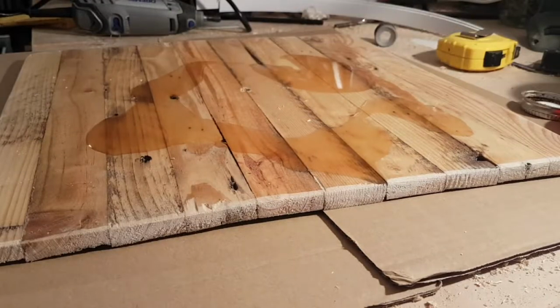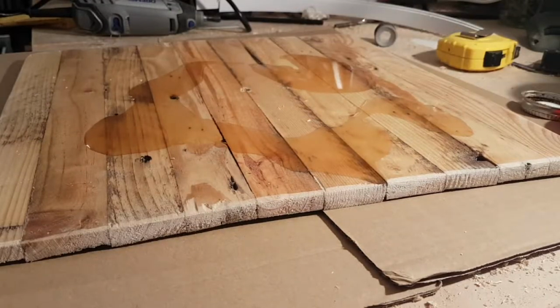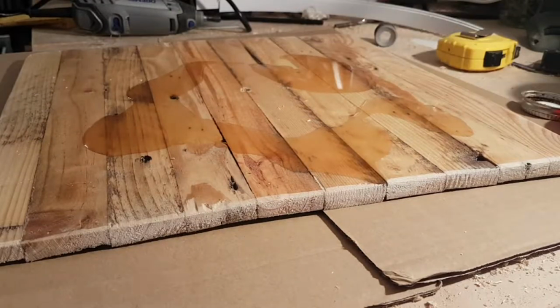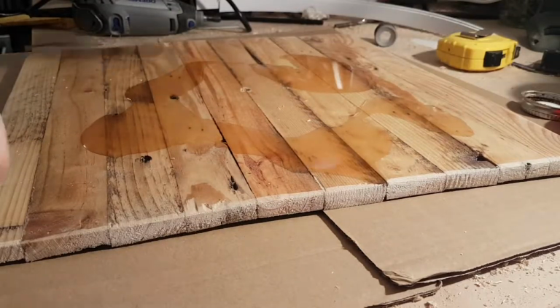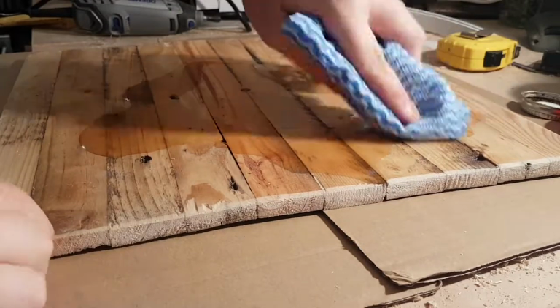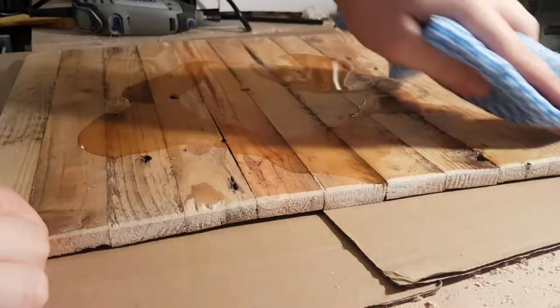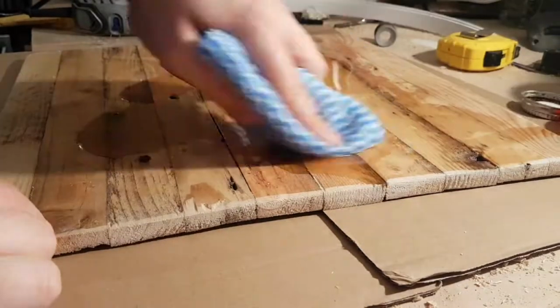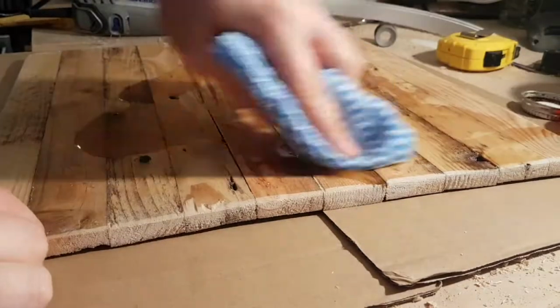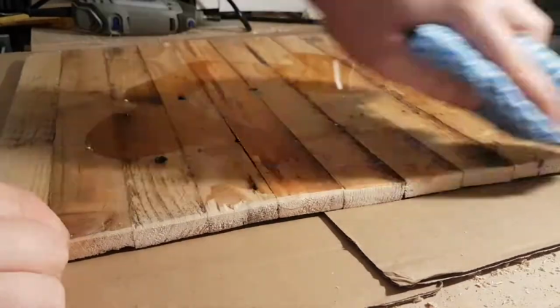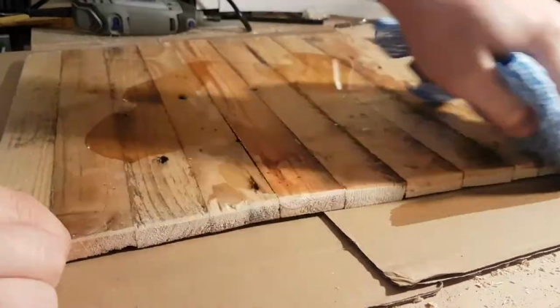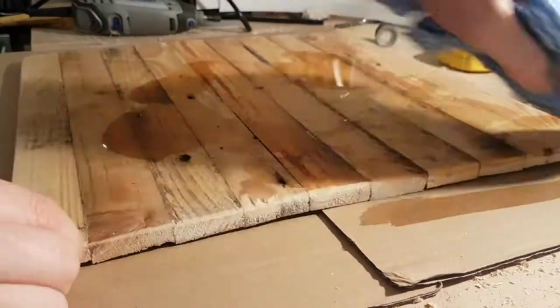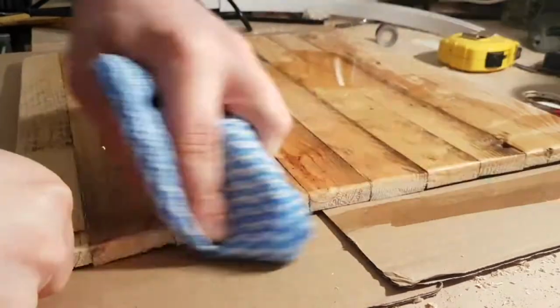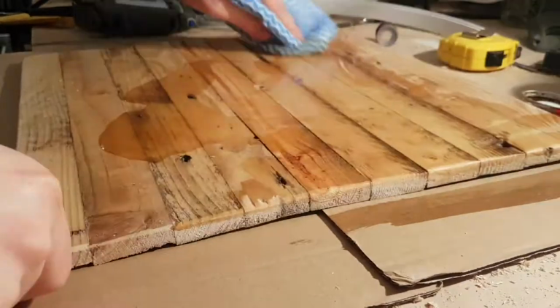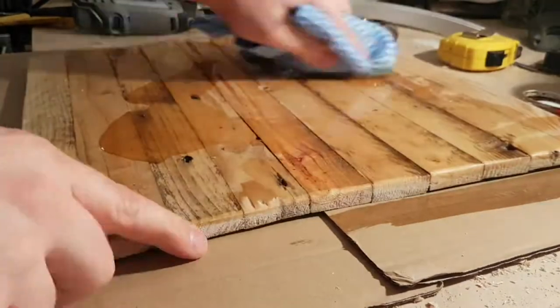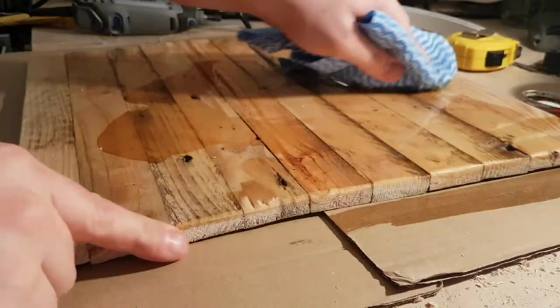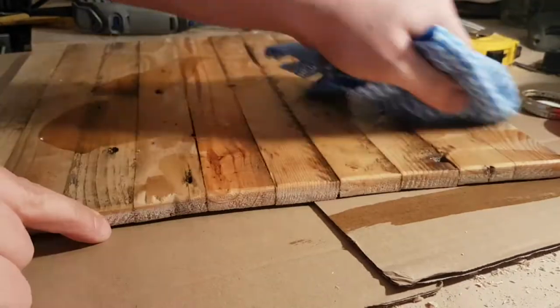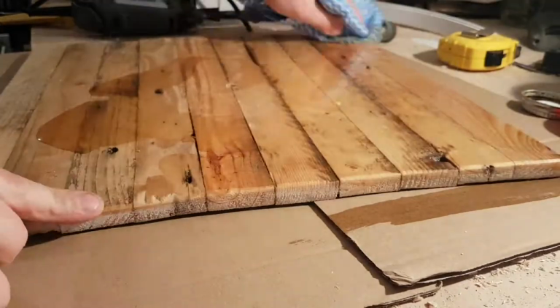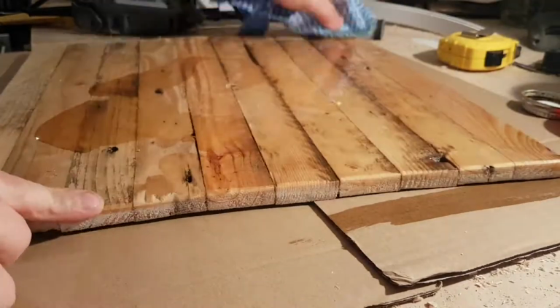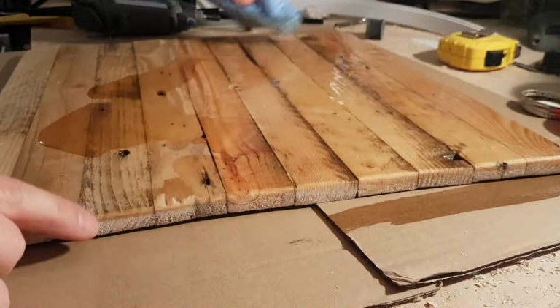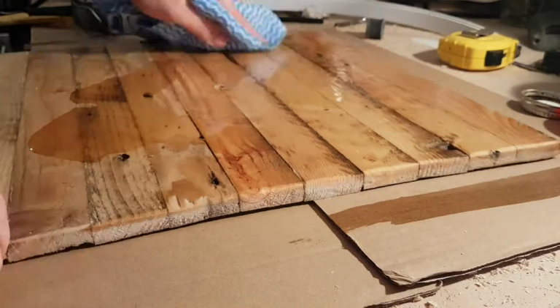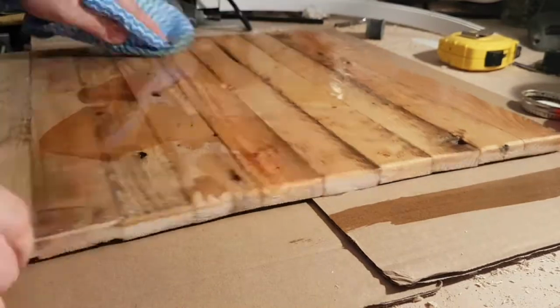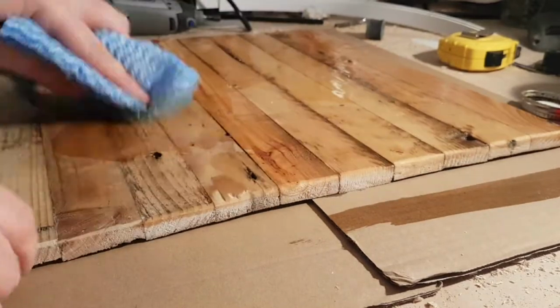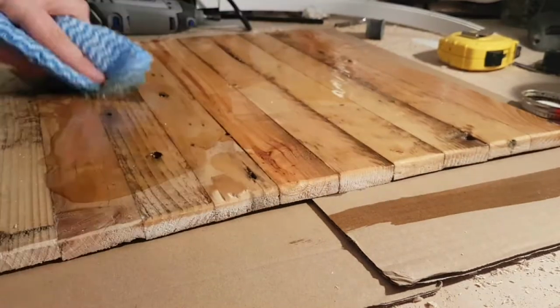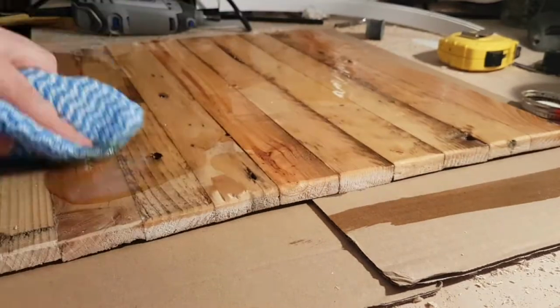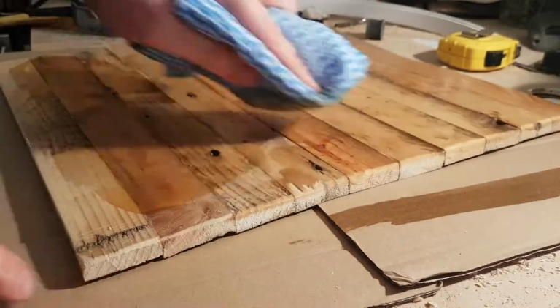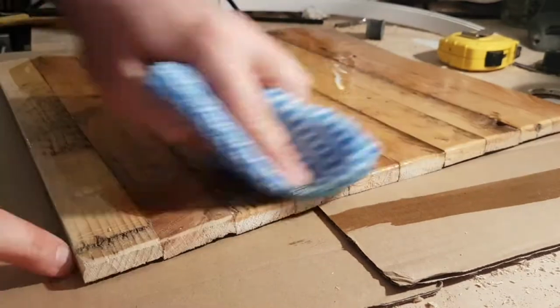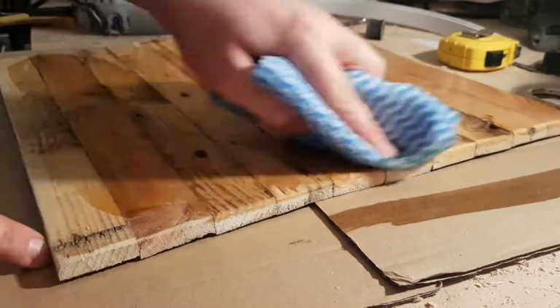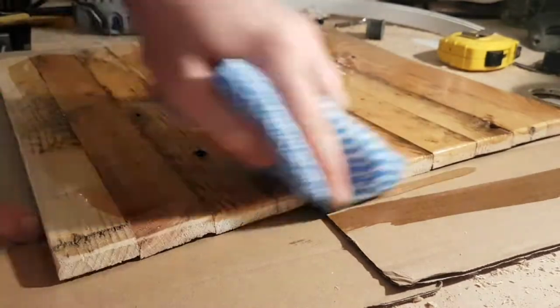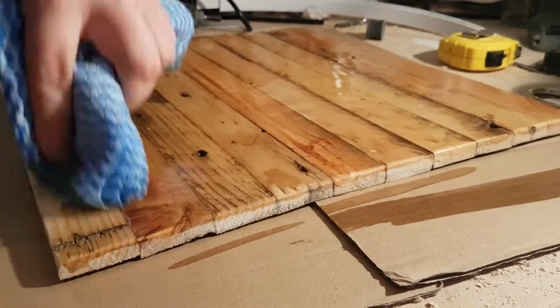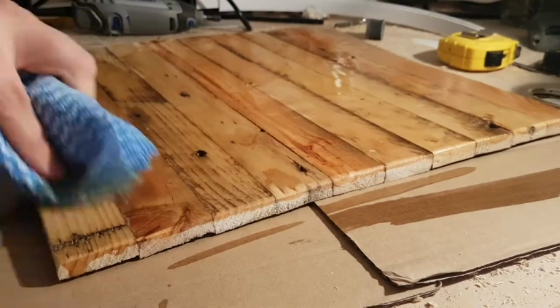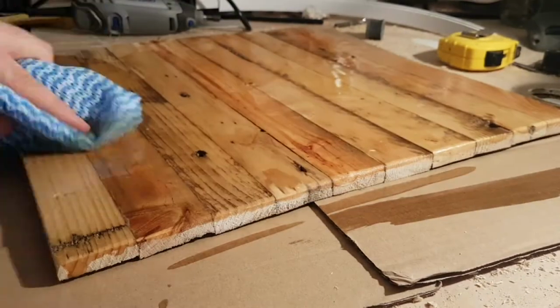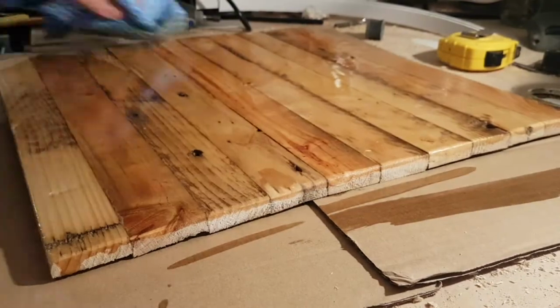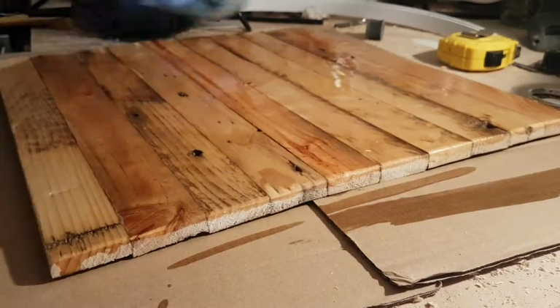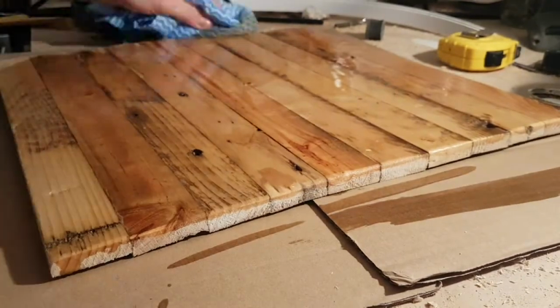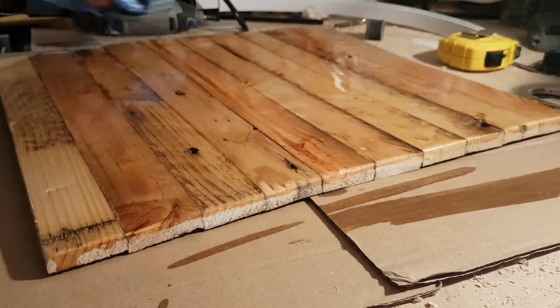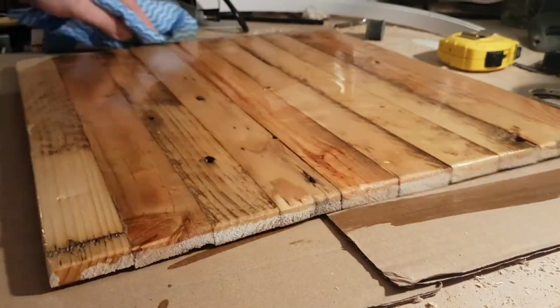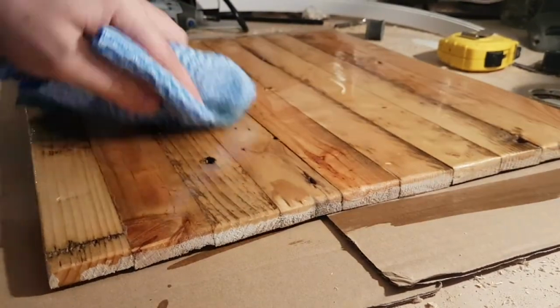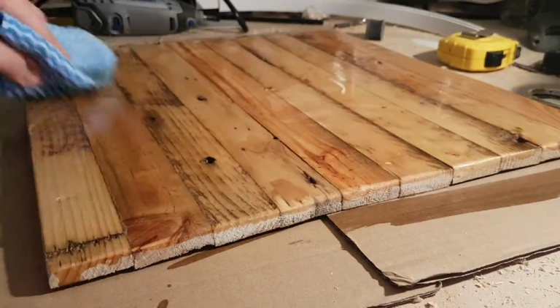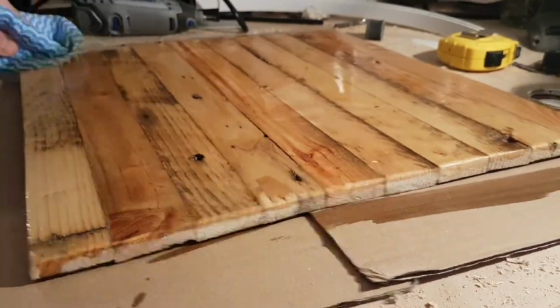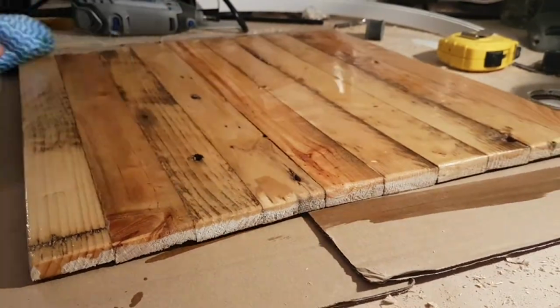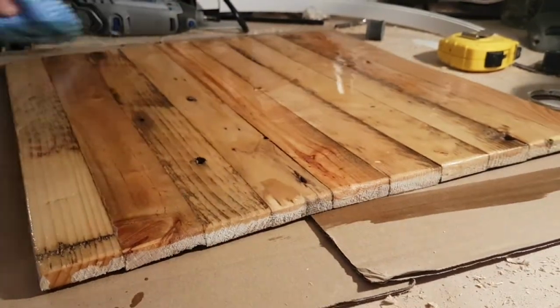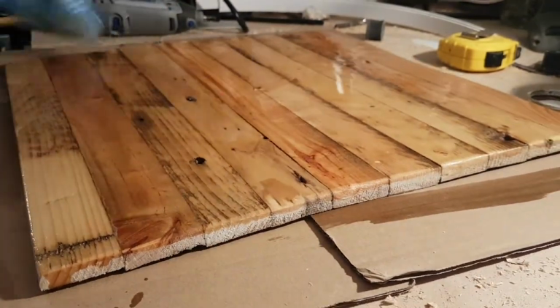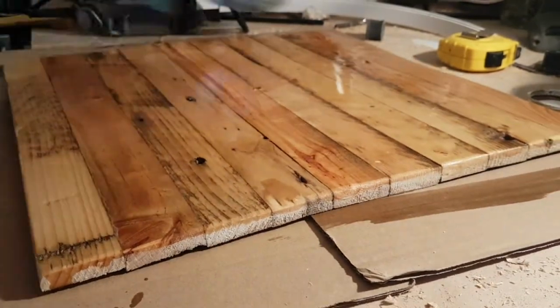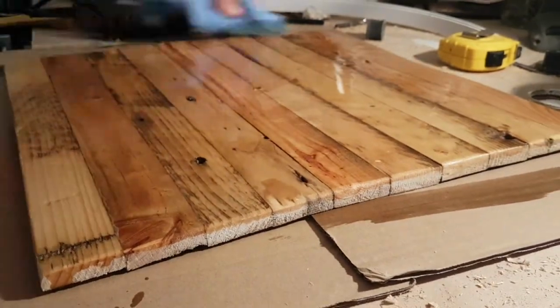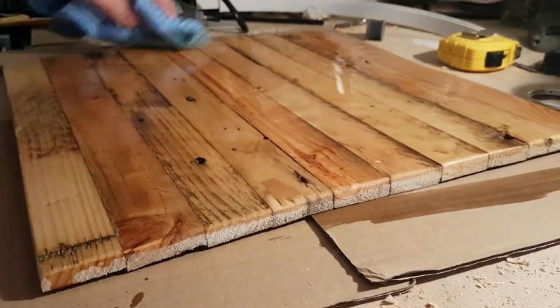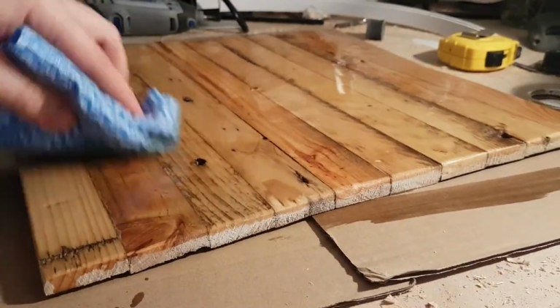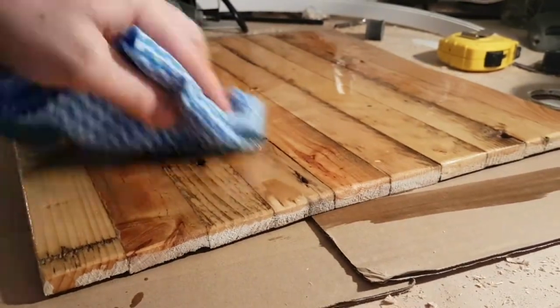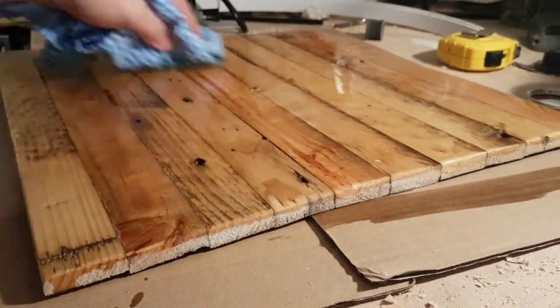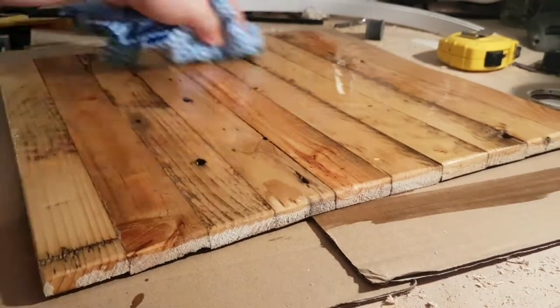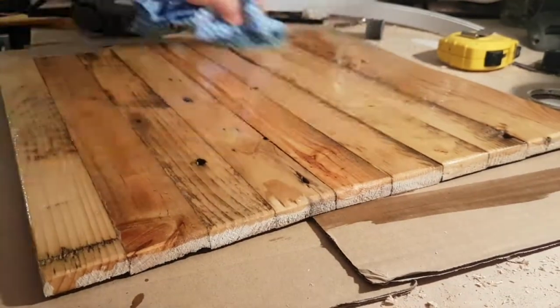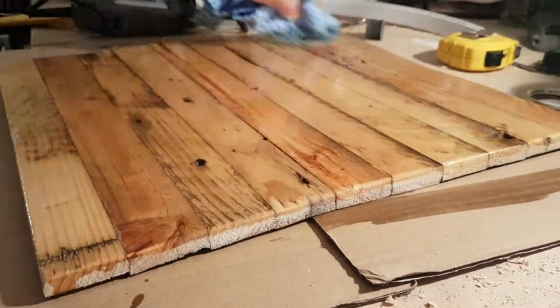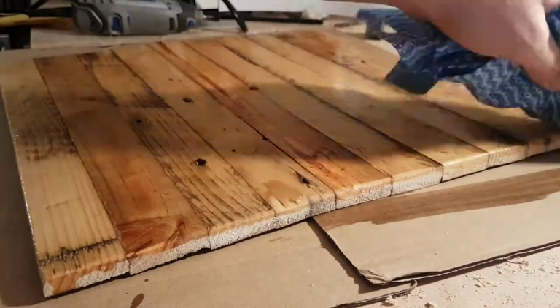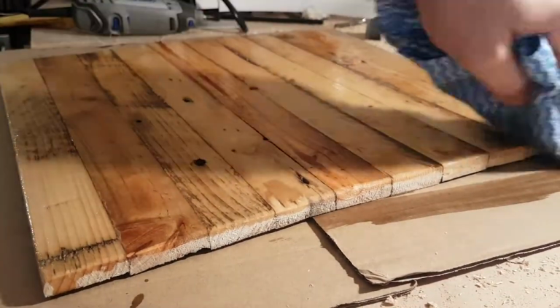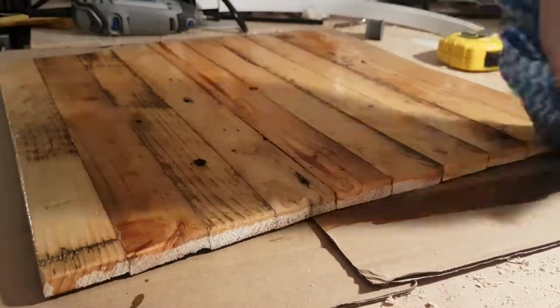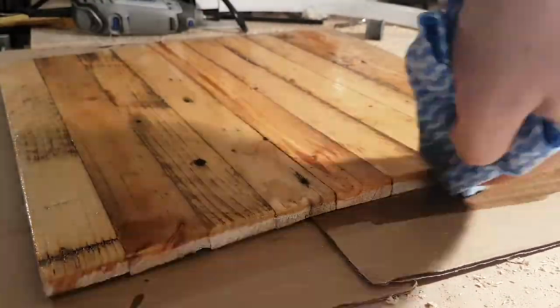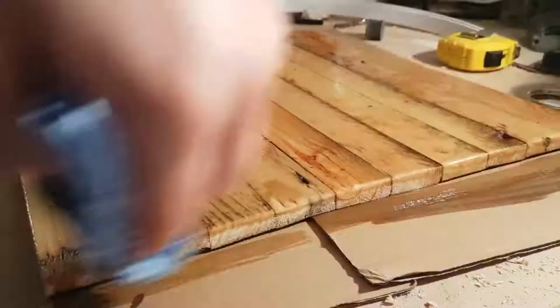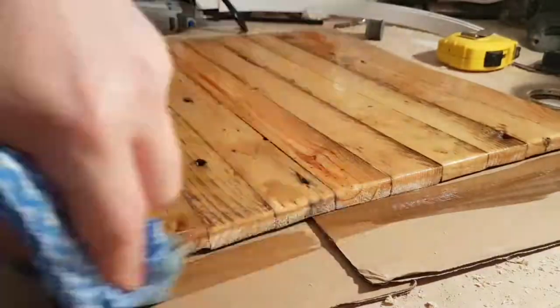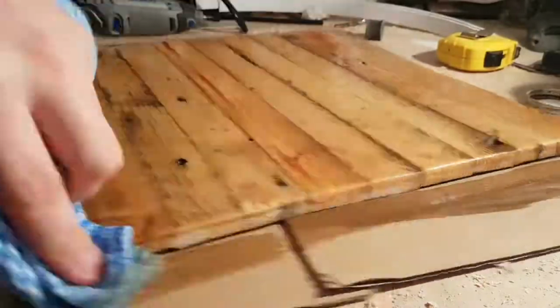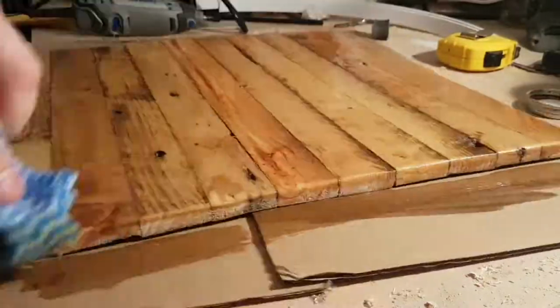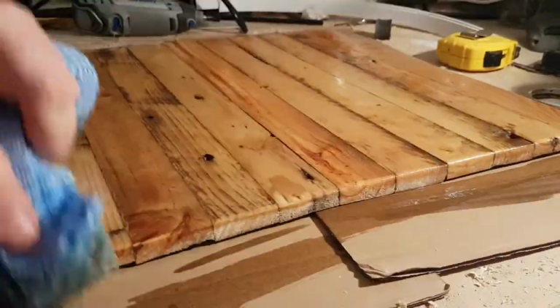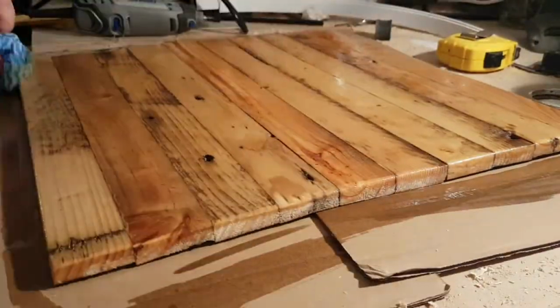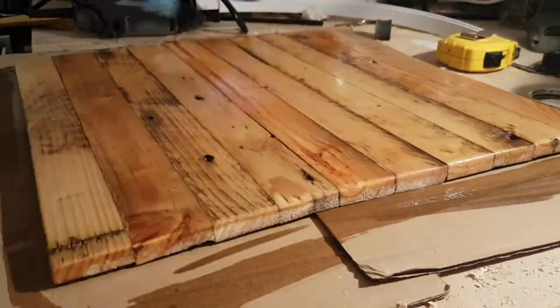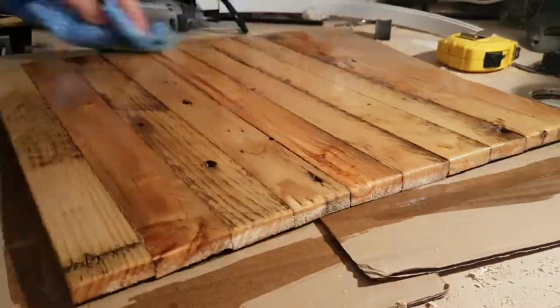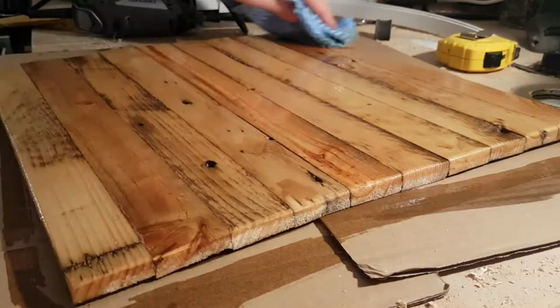From there I just gave it another coat of the oil. This came out really well — every coat of the oil just started to look better and better.